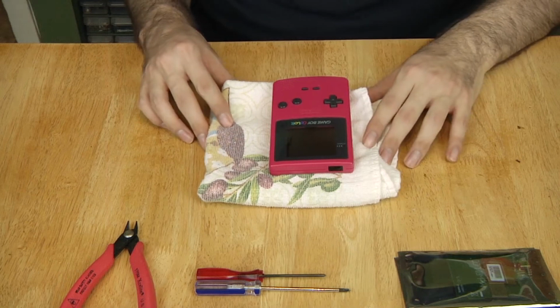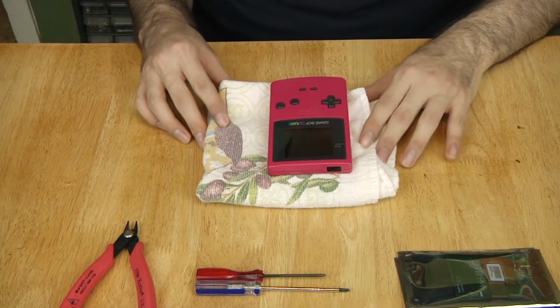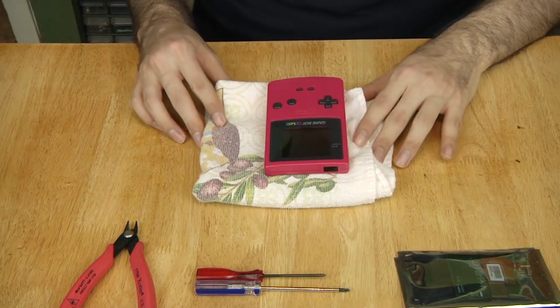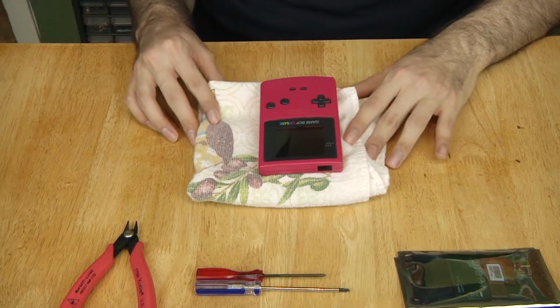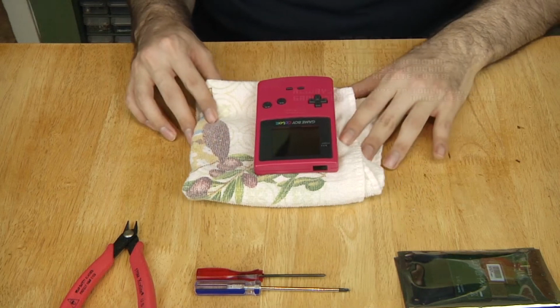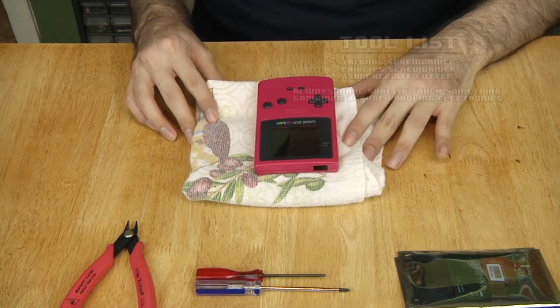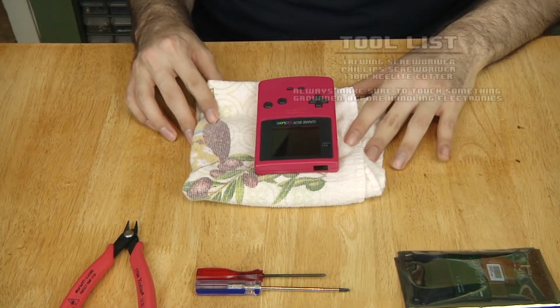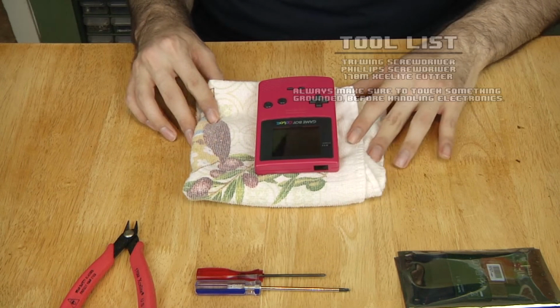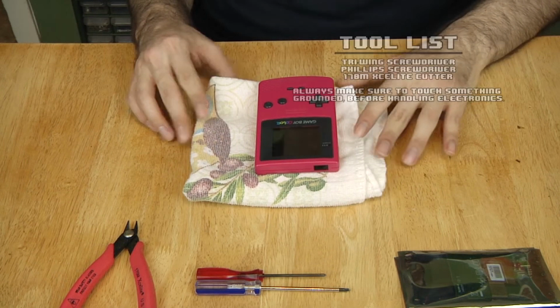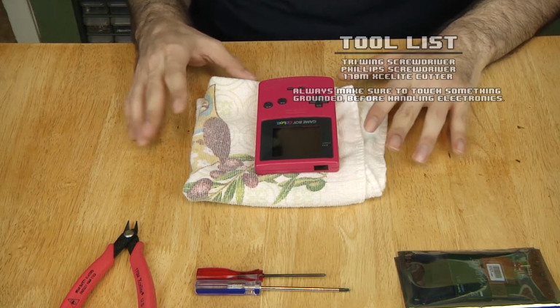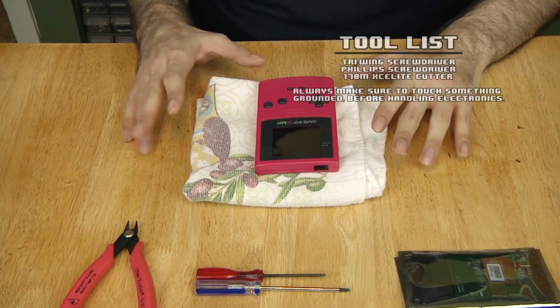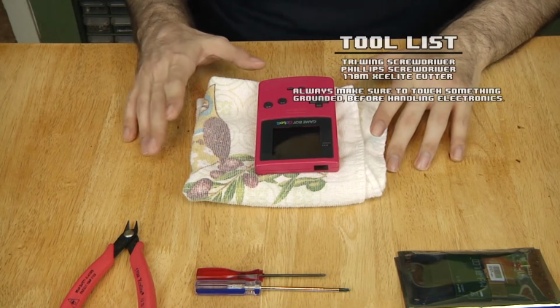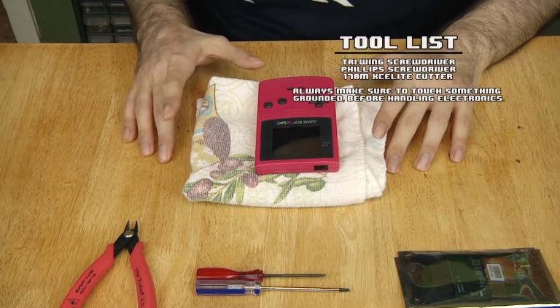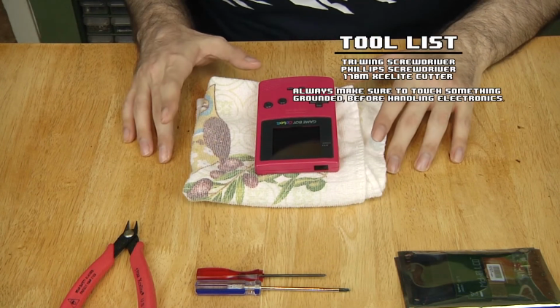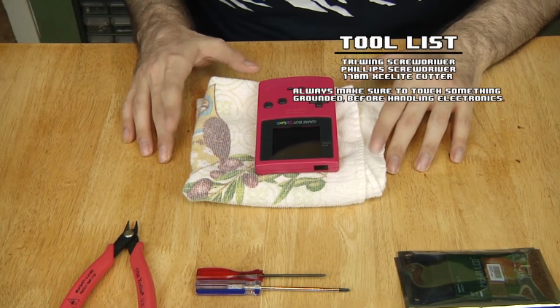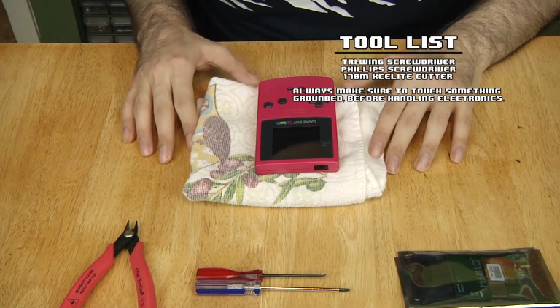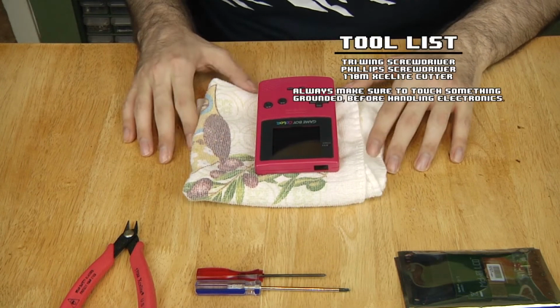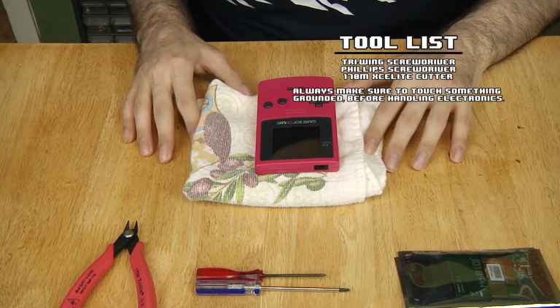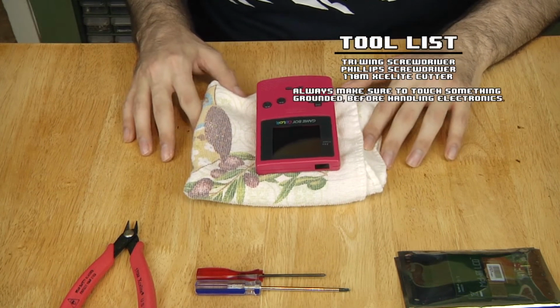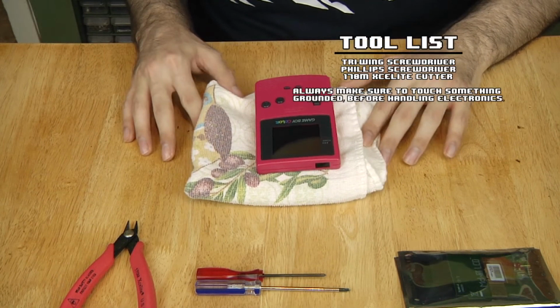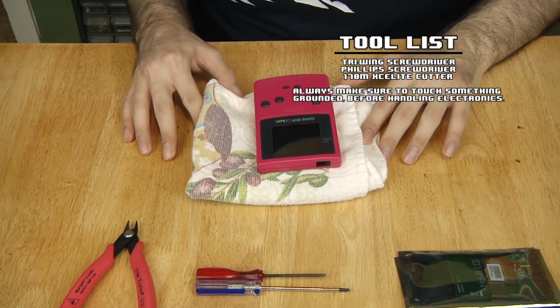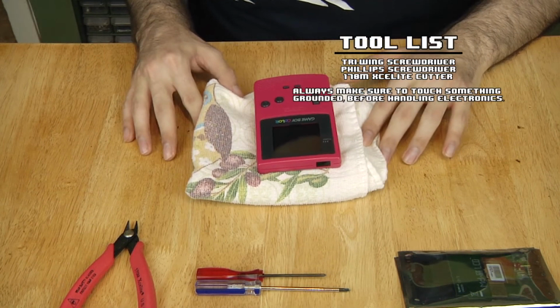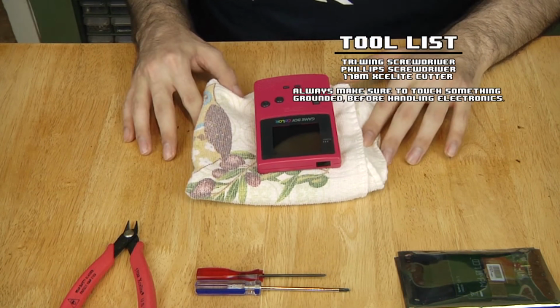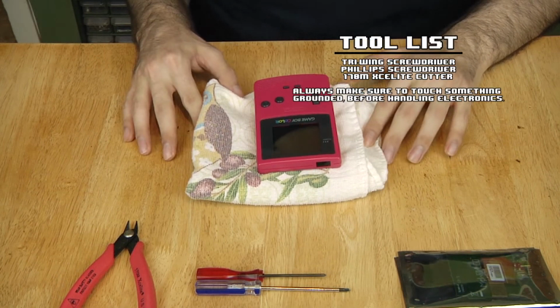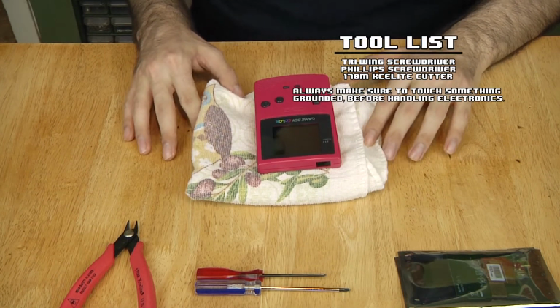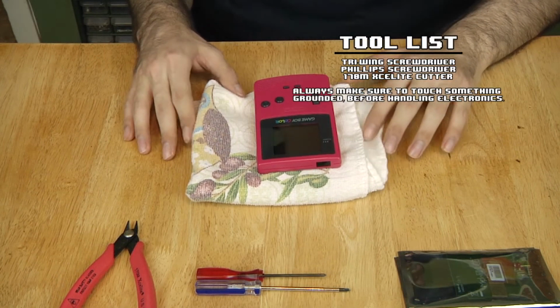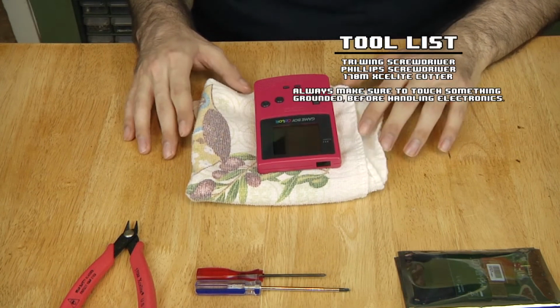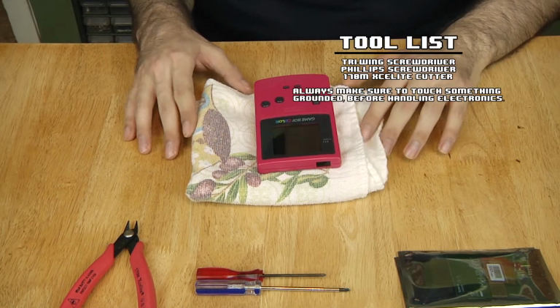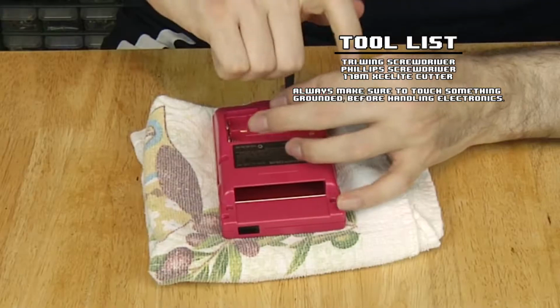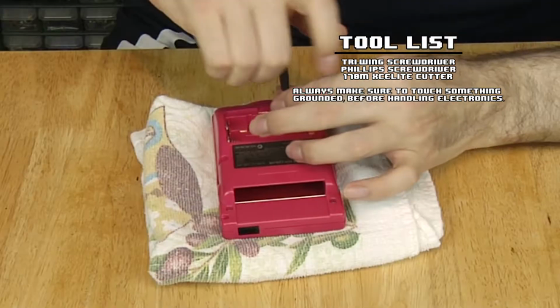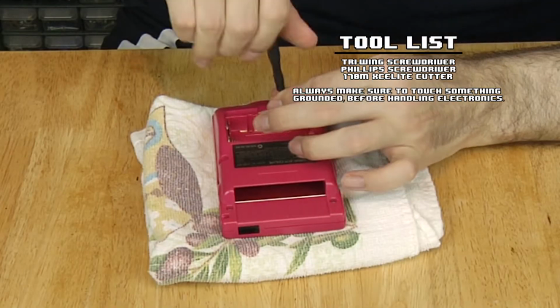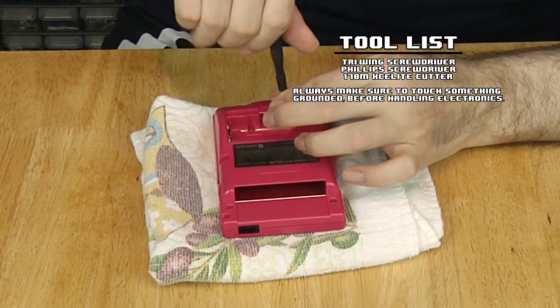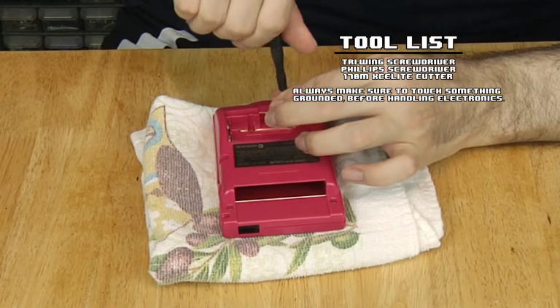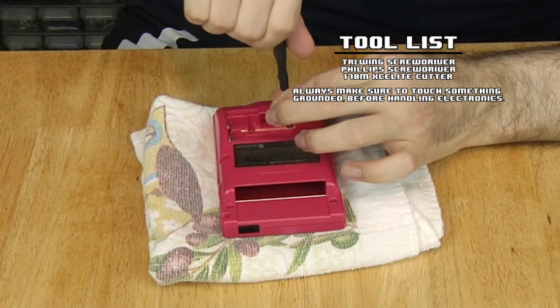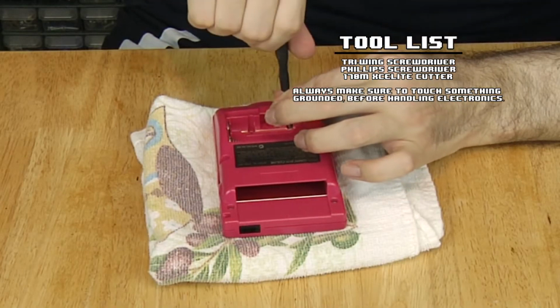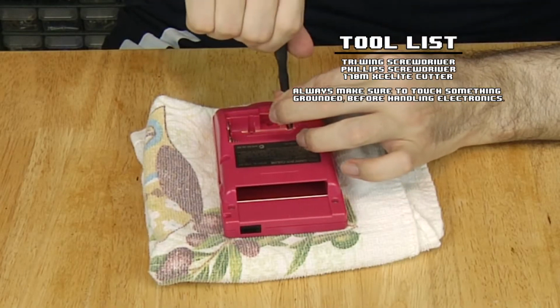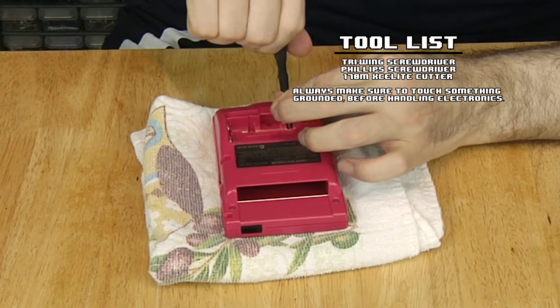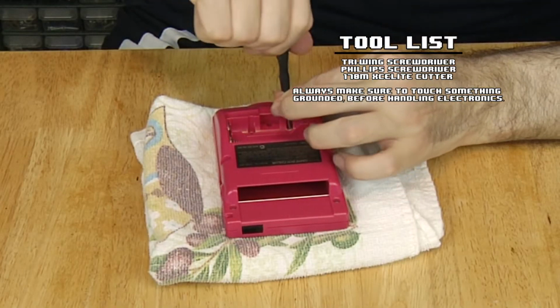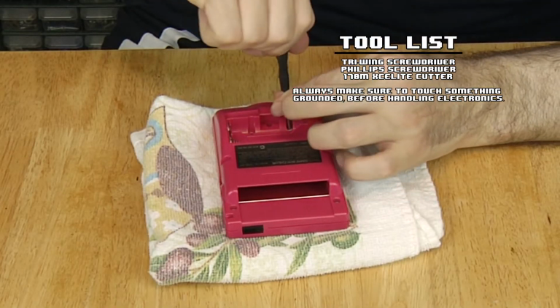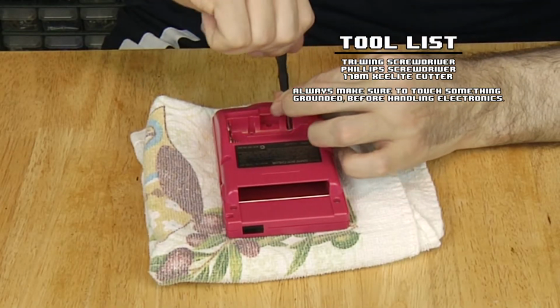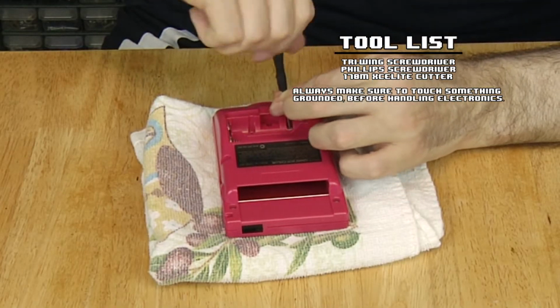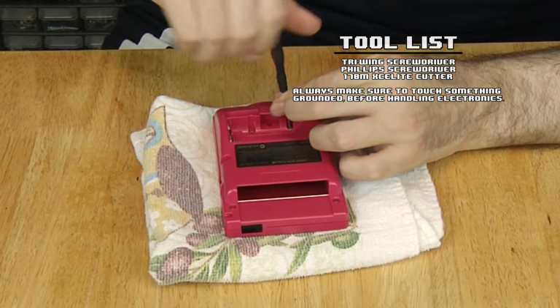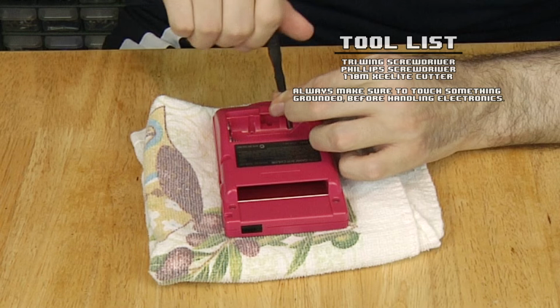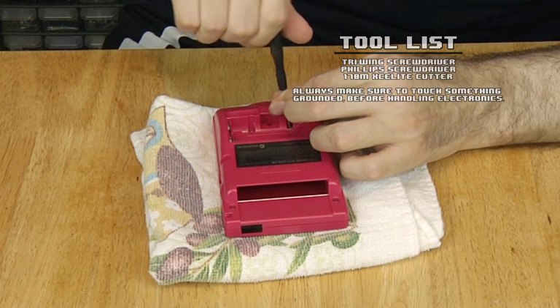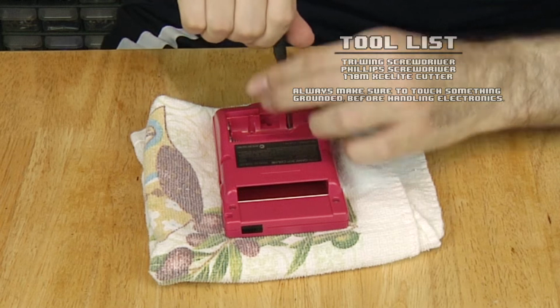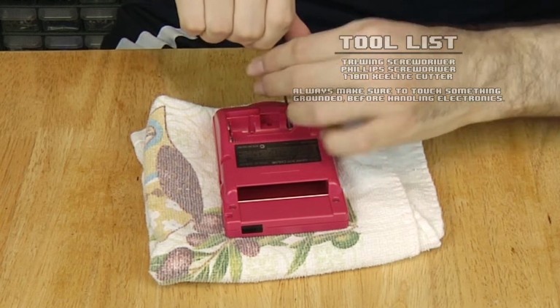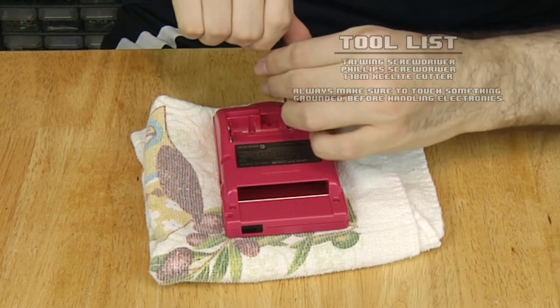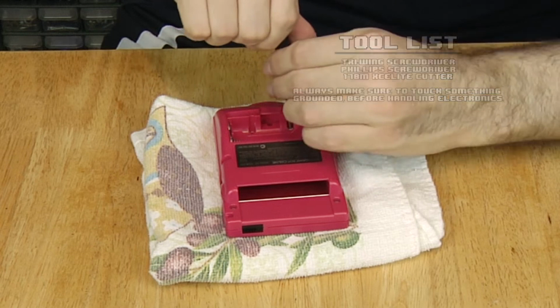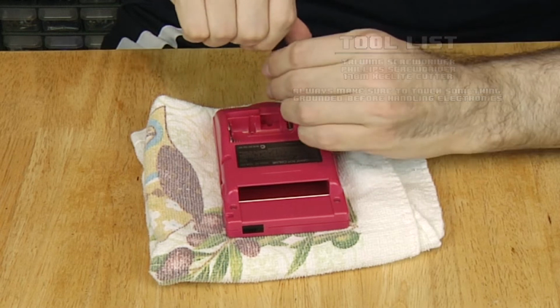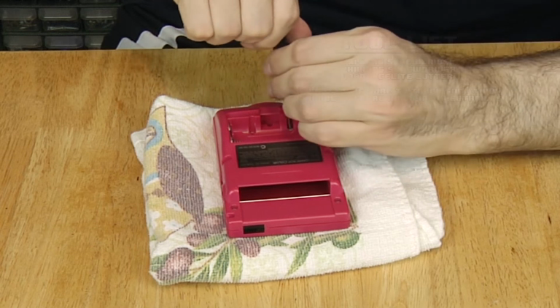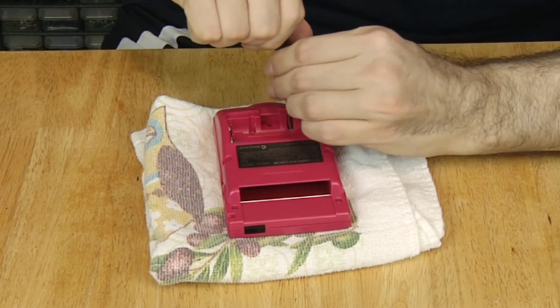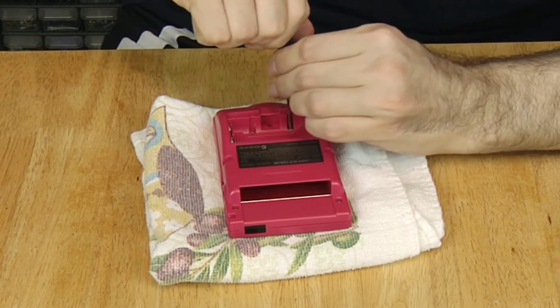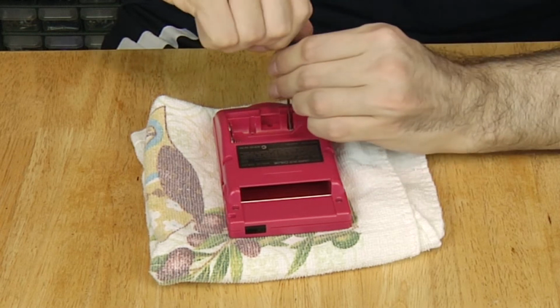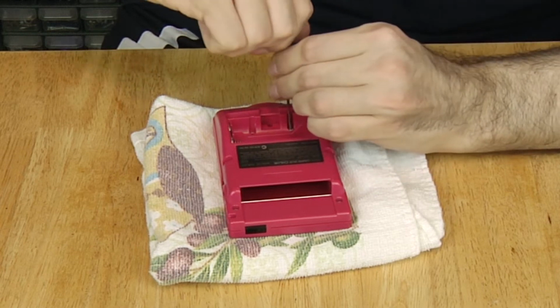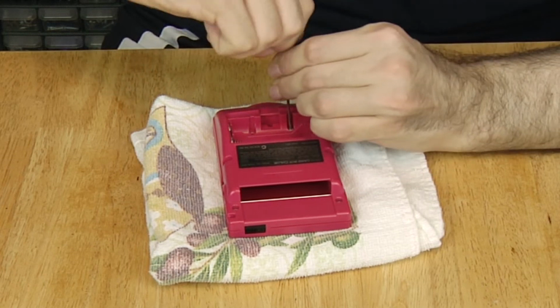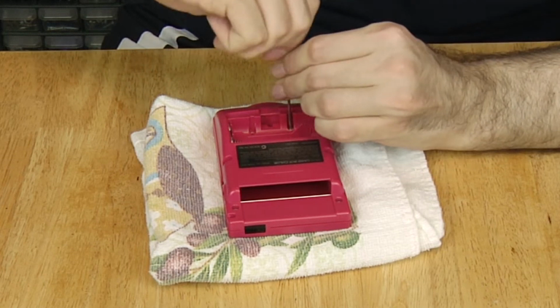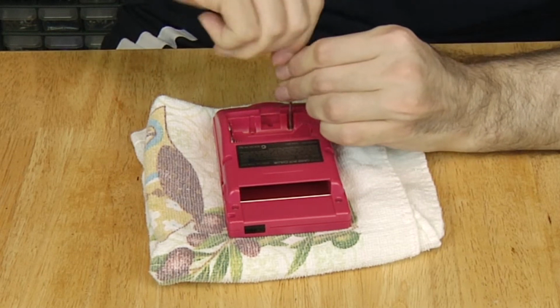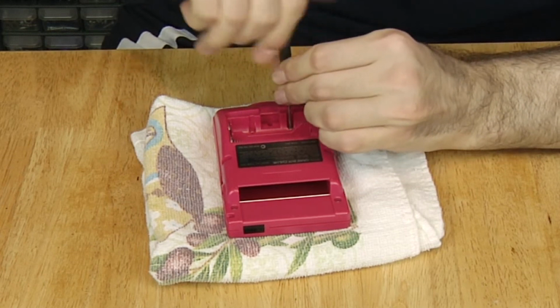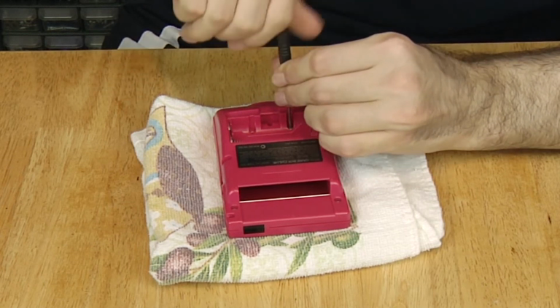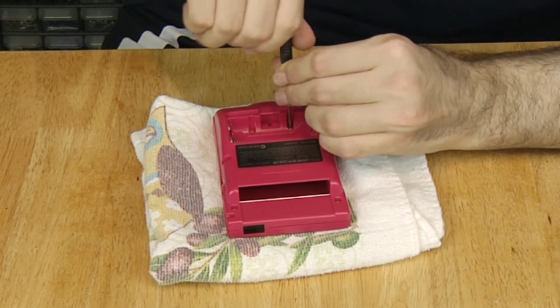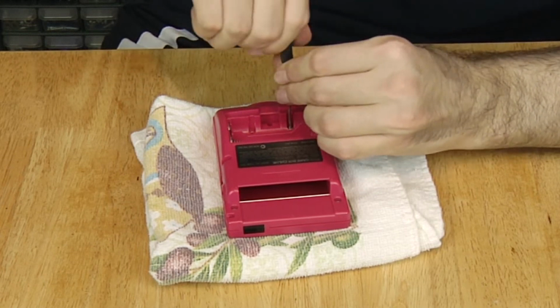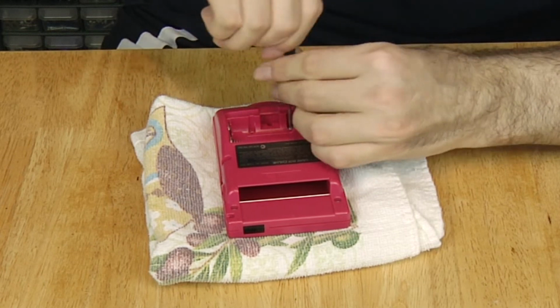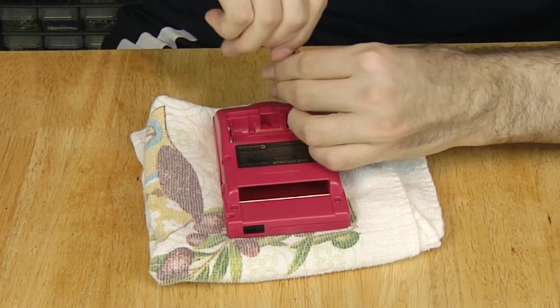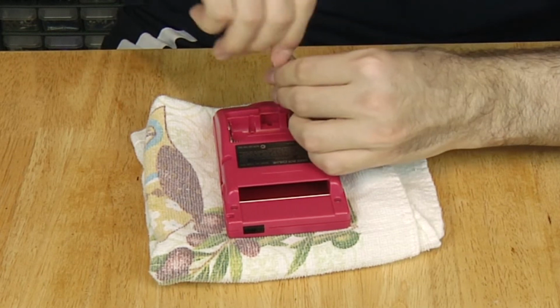Before disassembling, remove the batteries and game, plus put the power switch on the on position. This helps discharge the system if you recently used it.